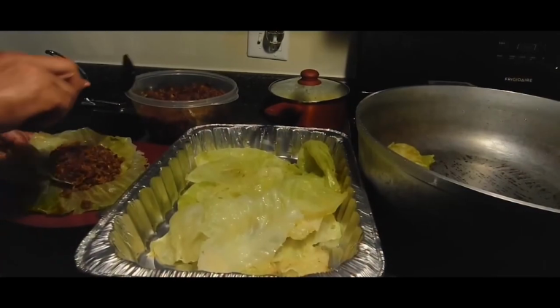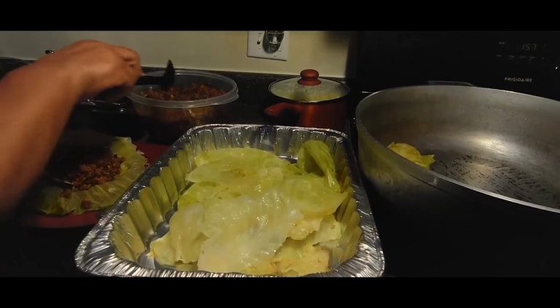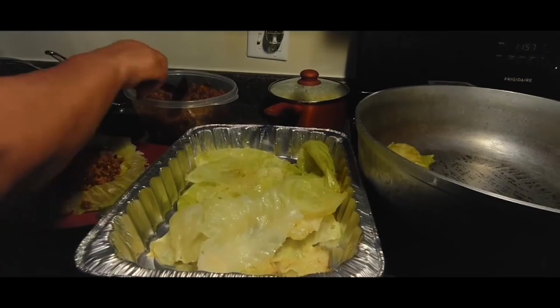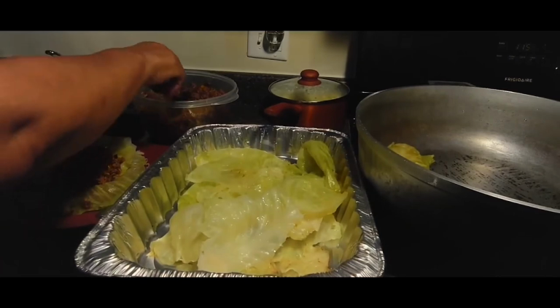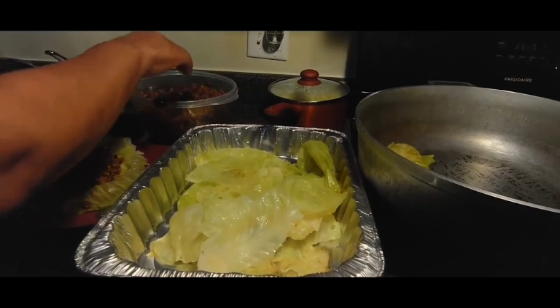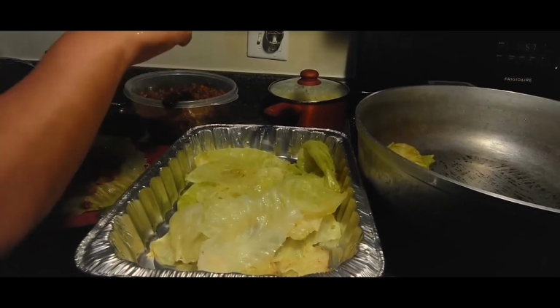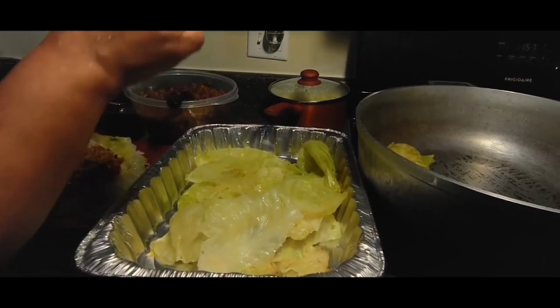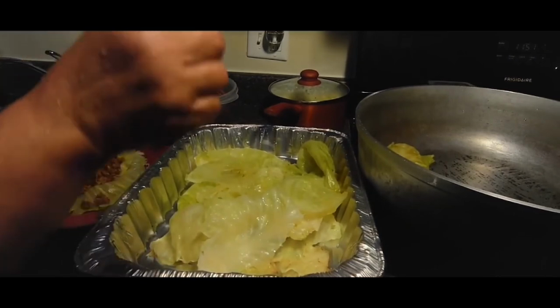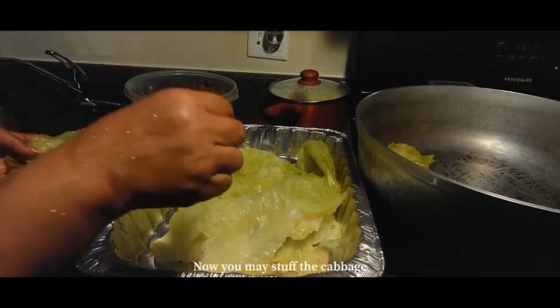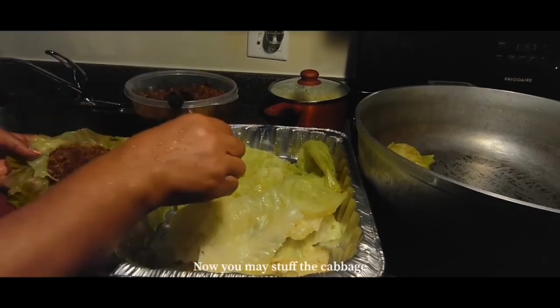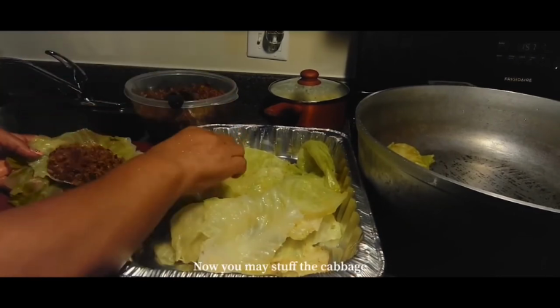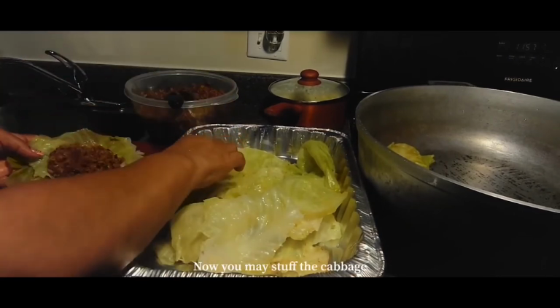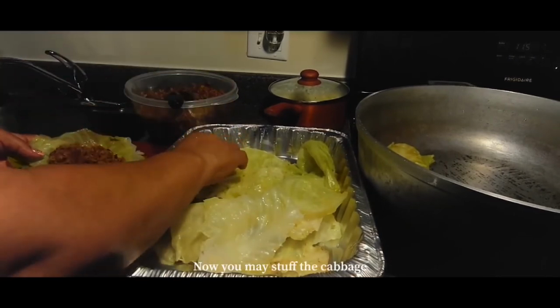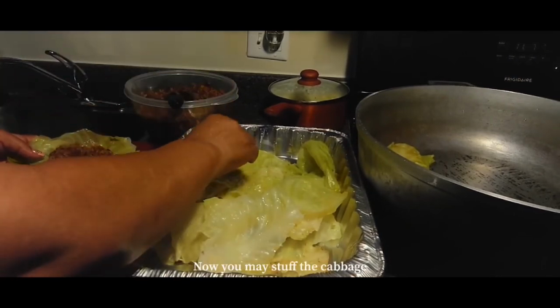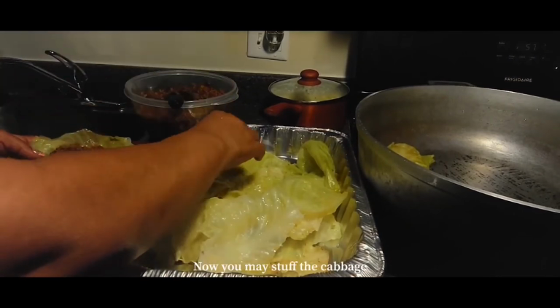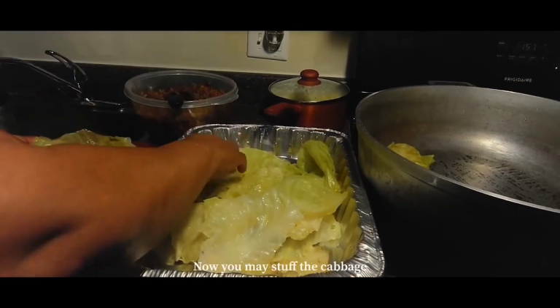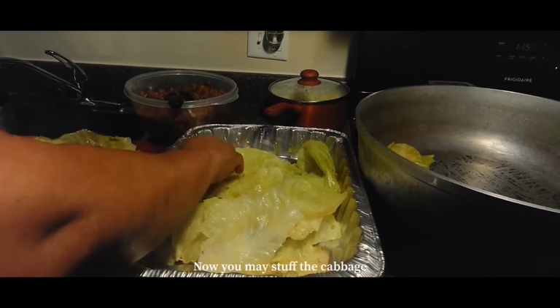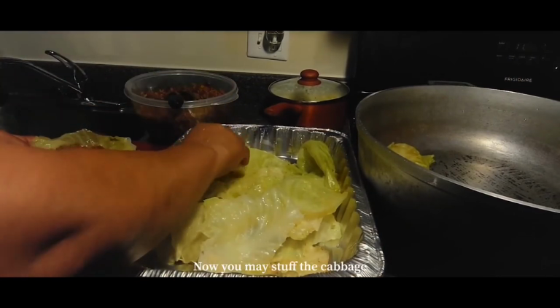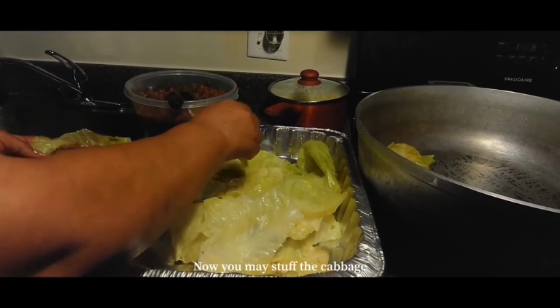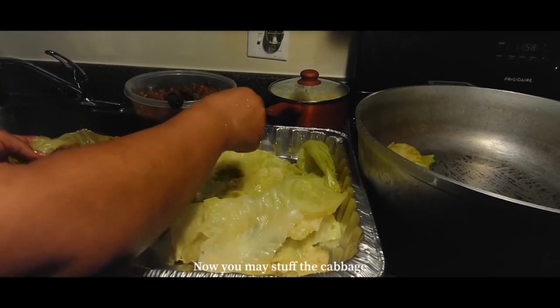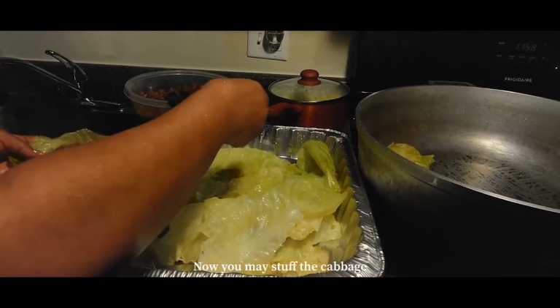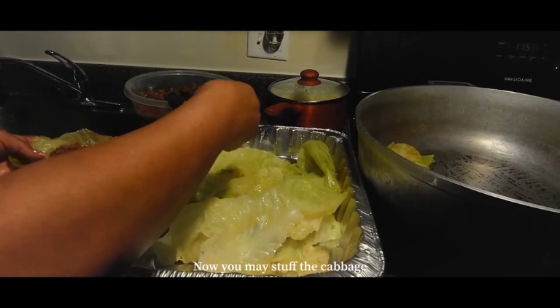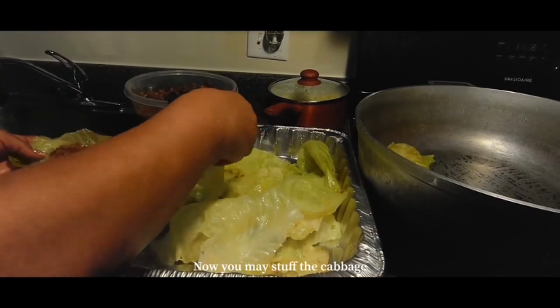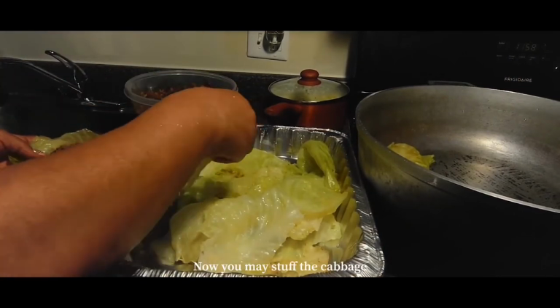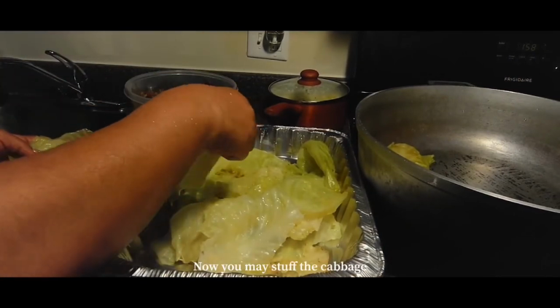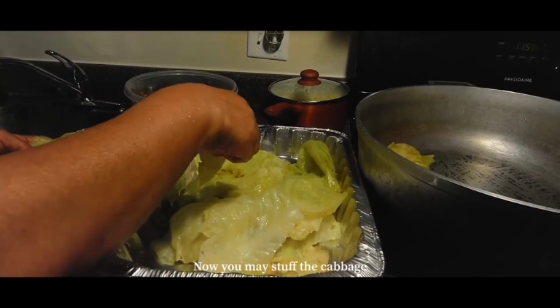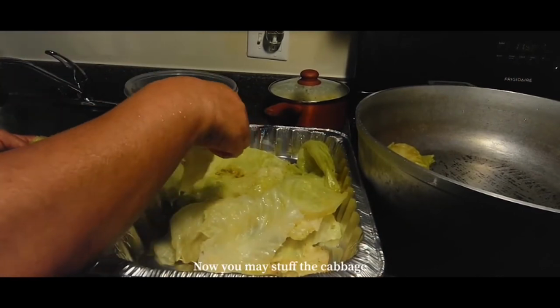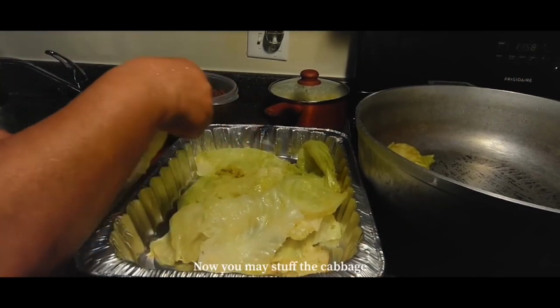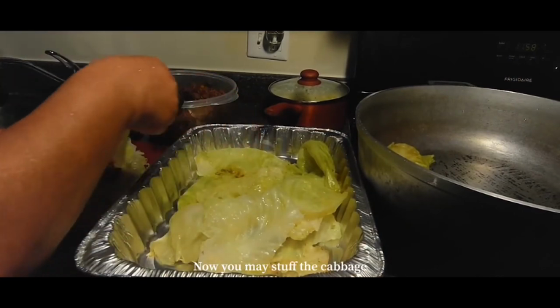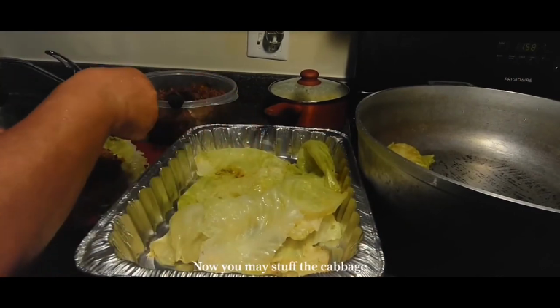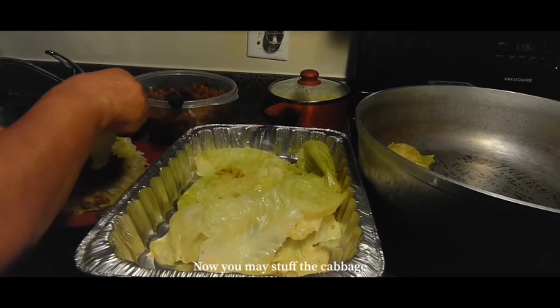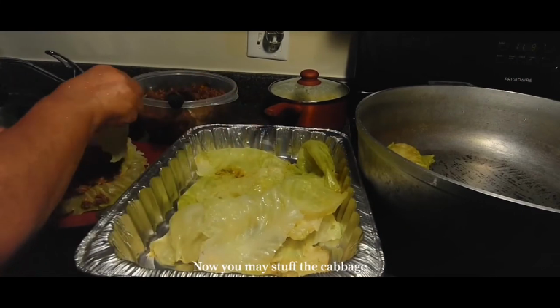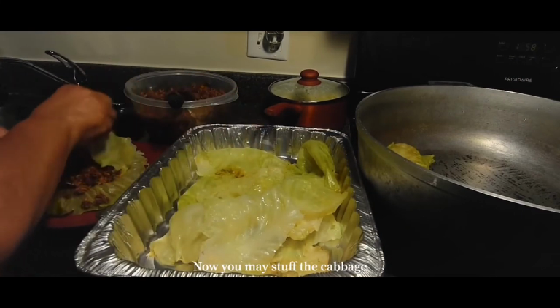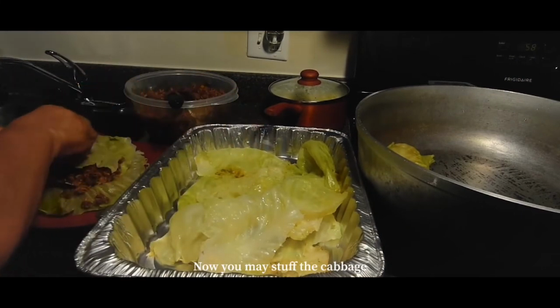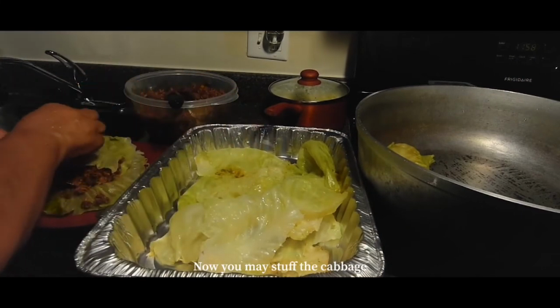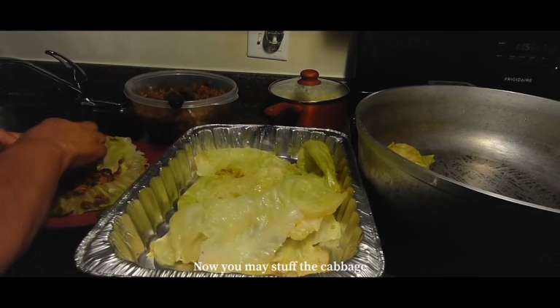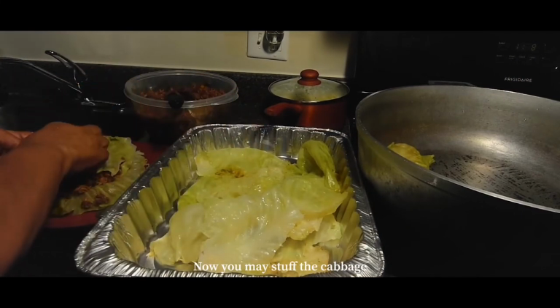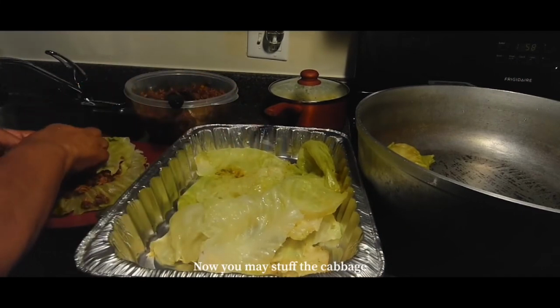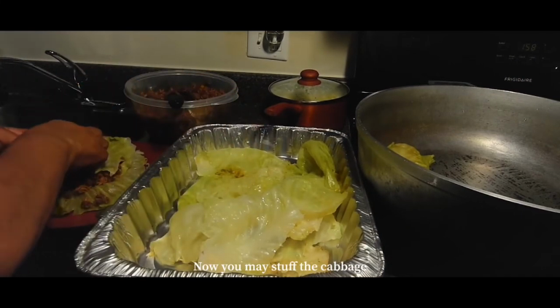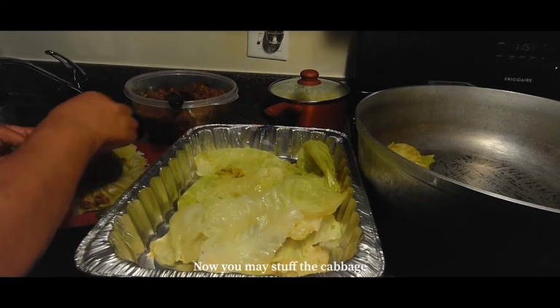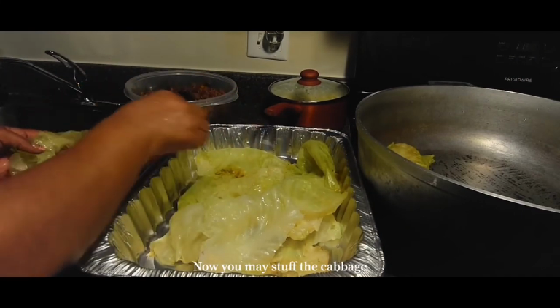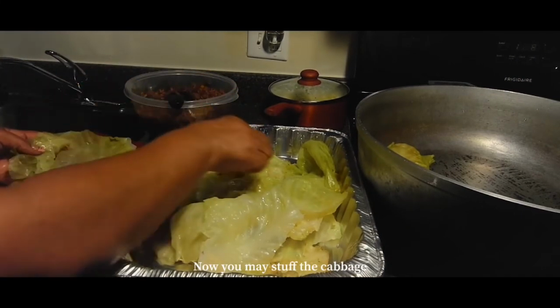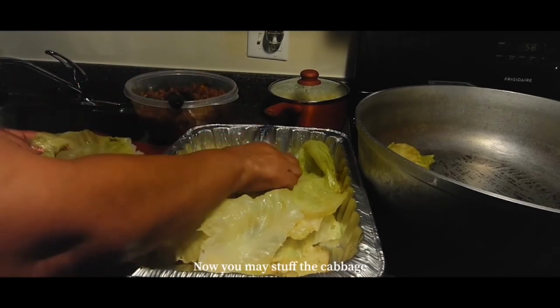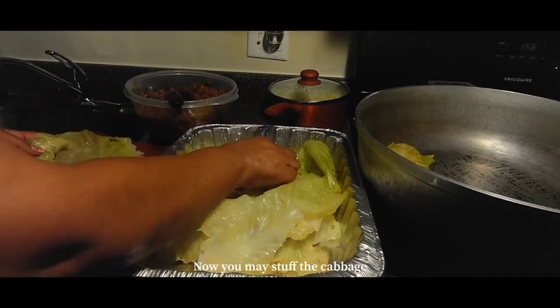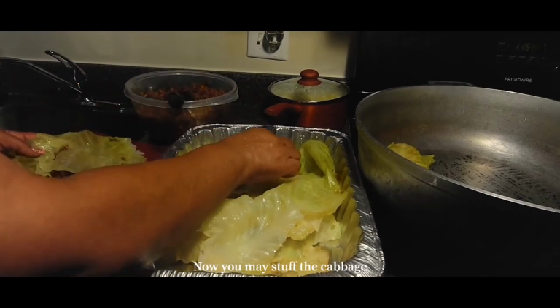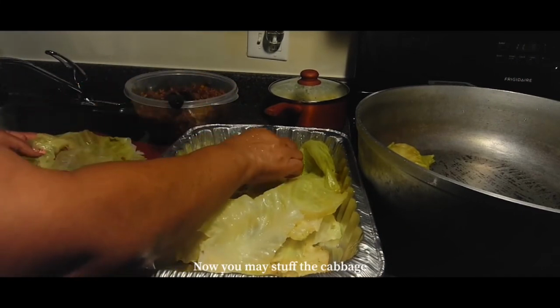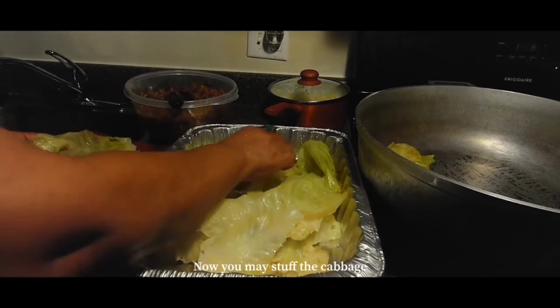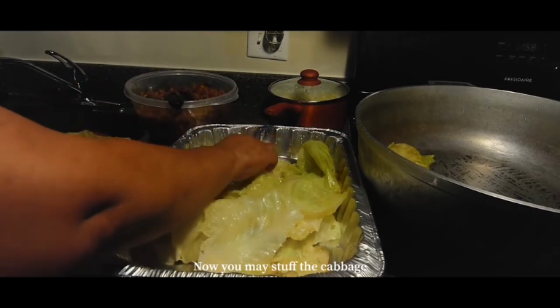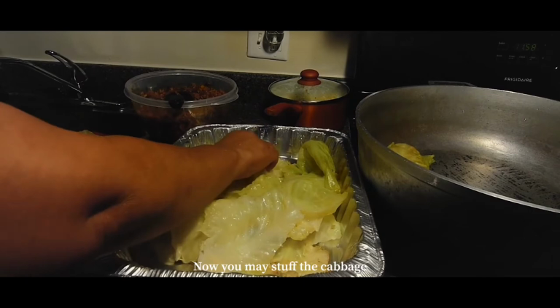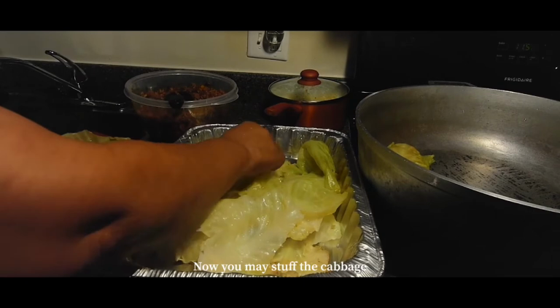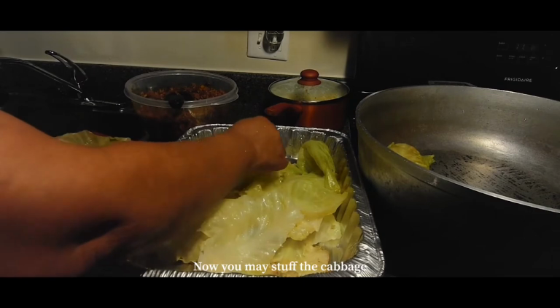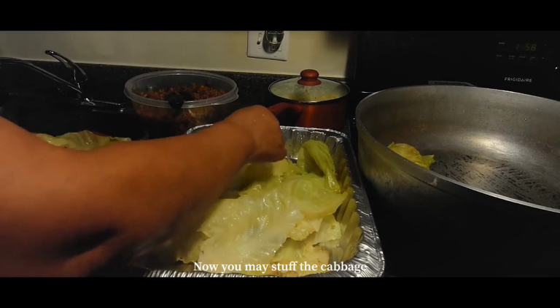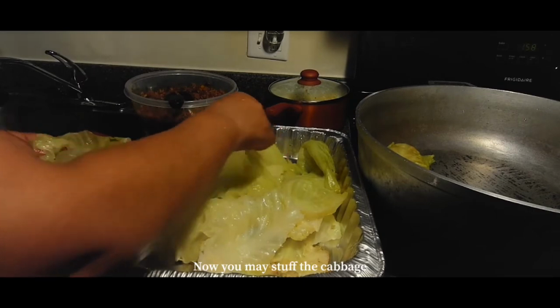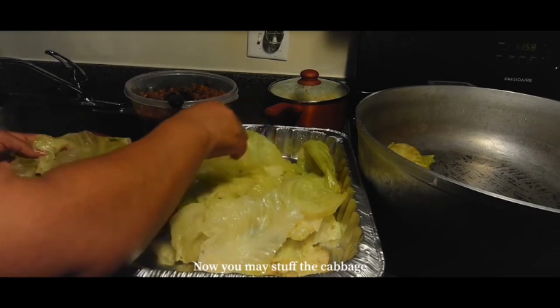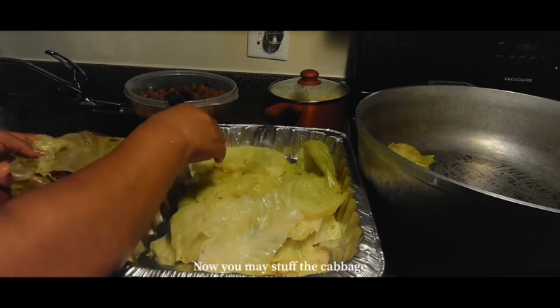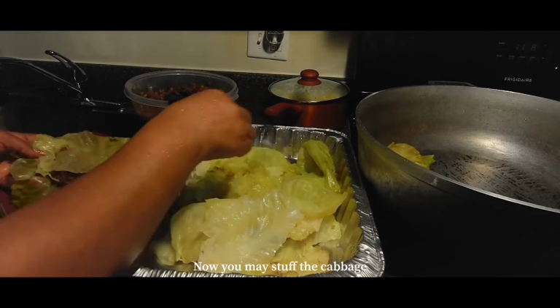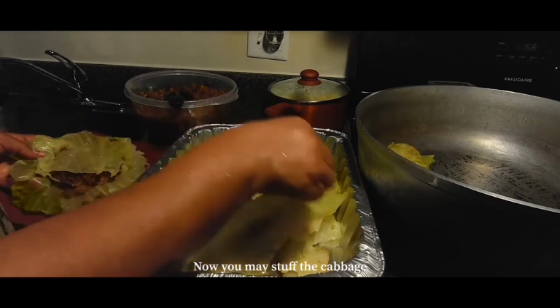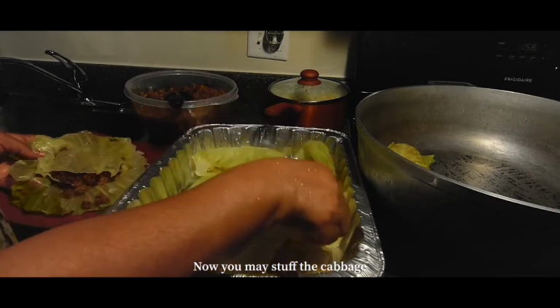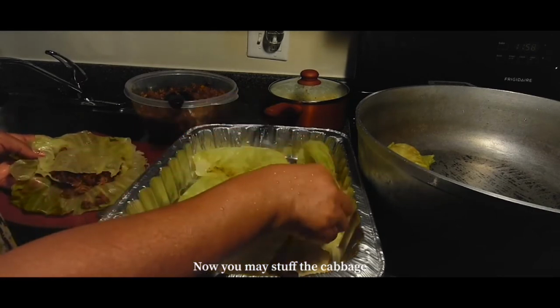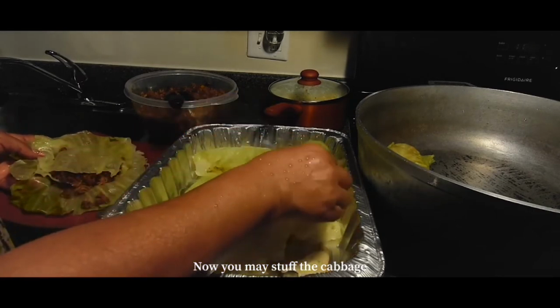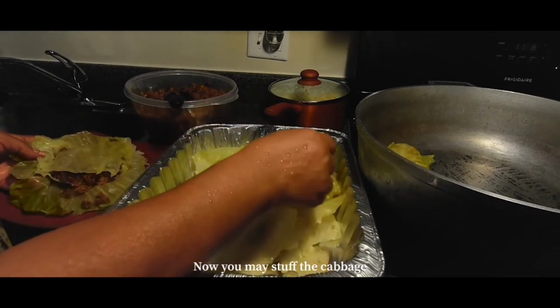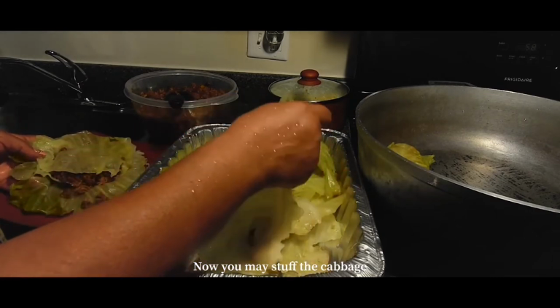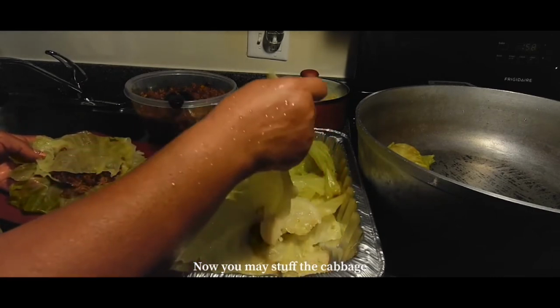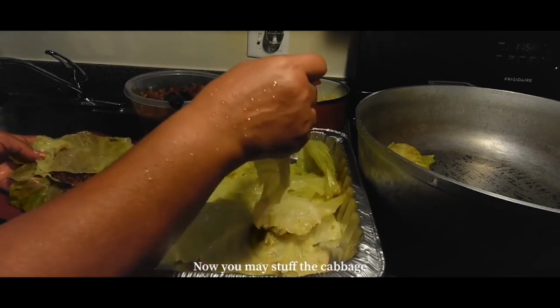So once it's finally done cooking, we're going to take the cabbage and stuff the inside of them with the rice stir-fry that we just made.